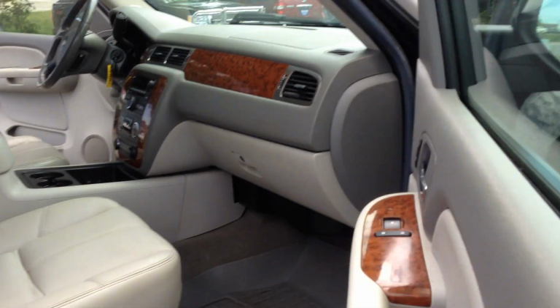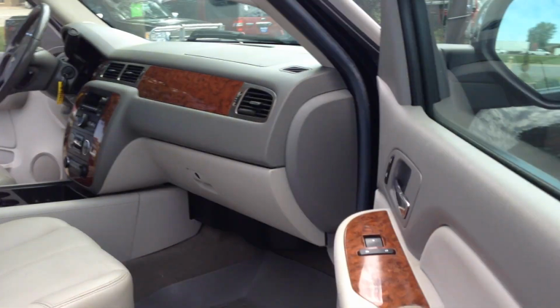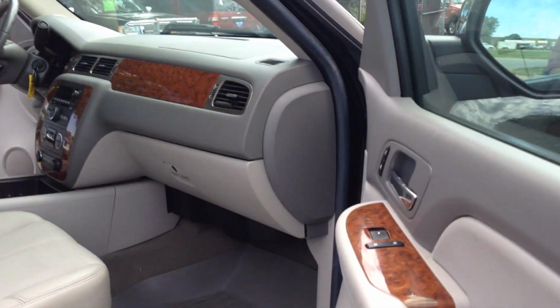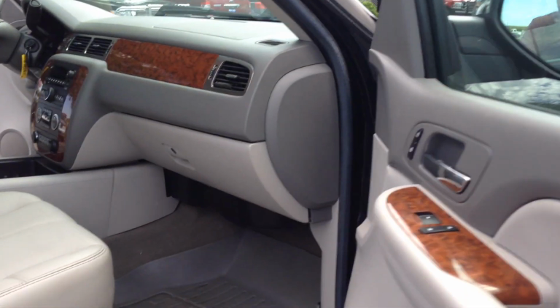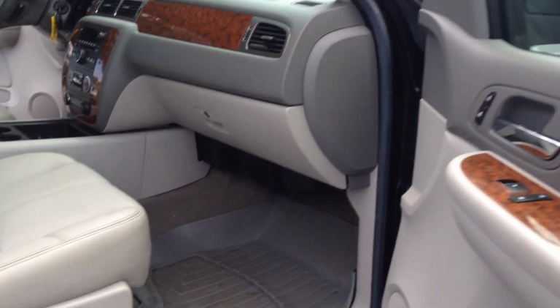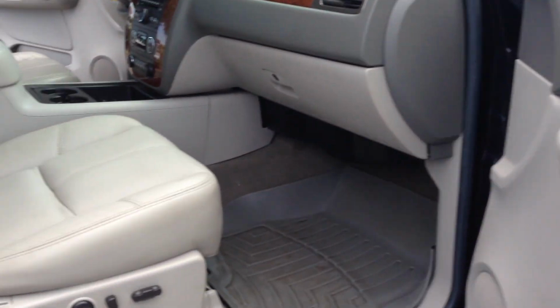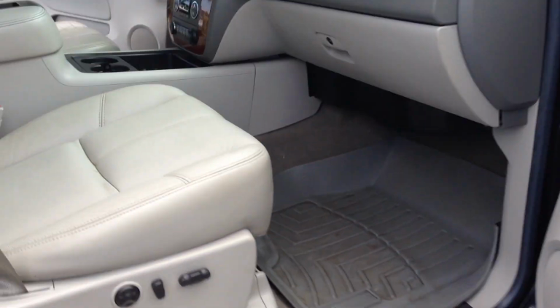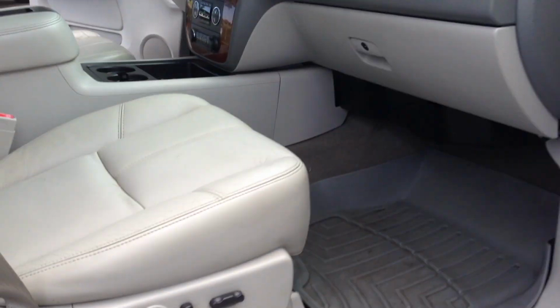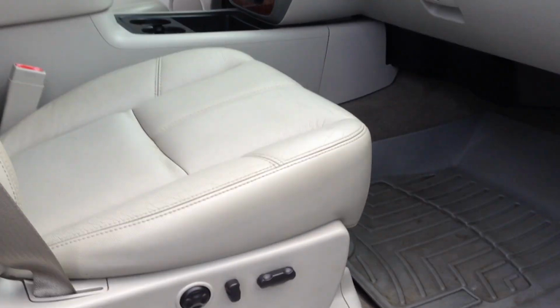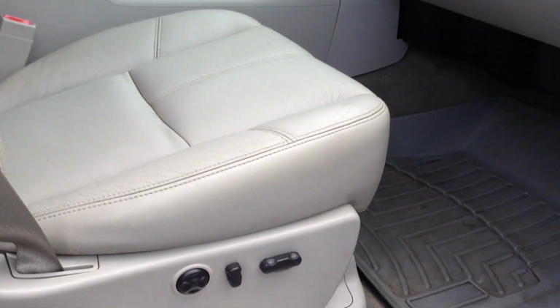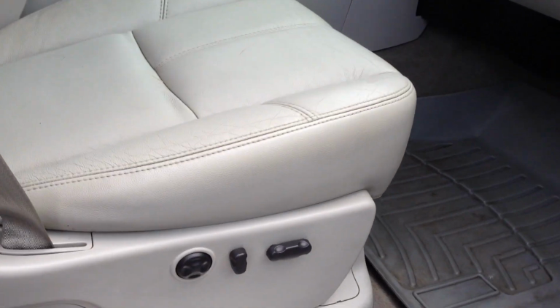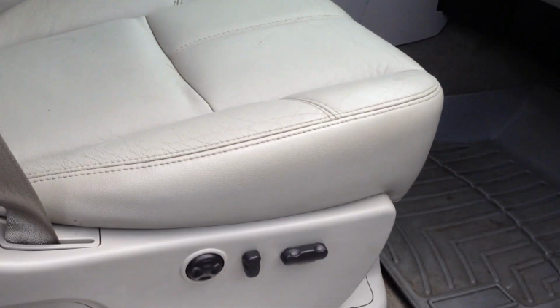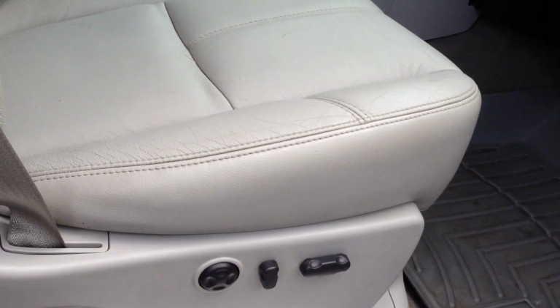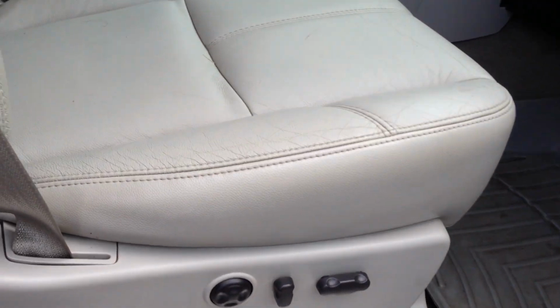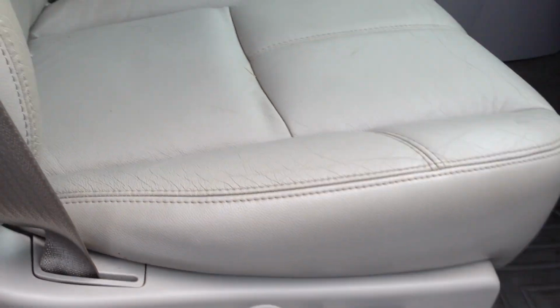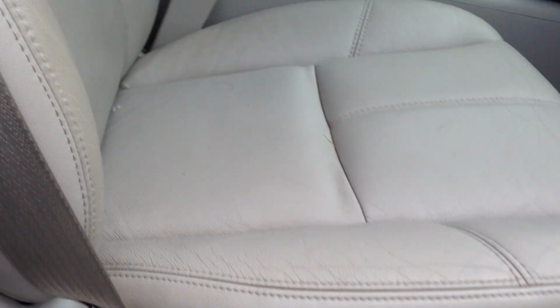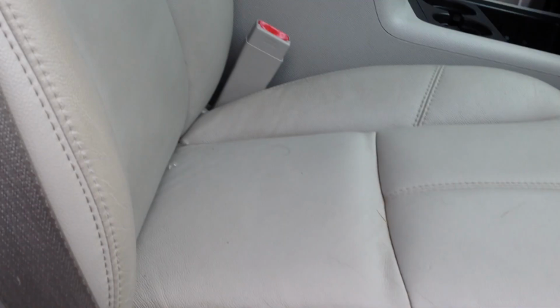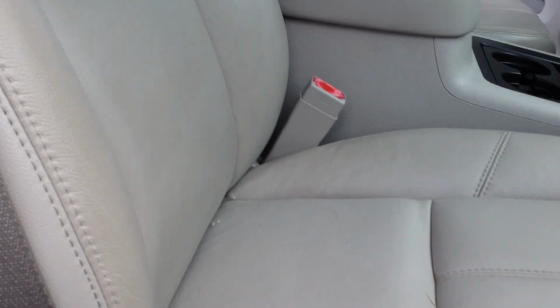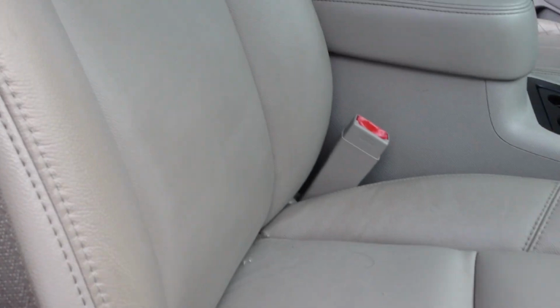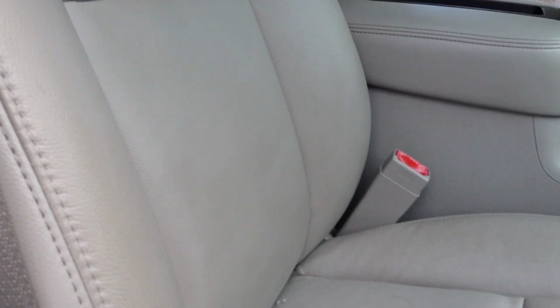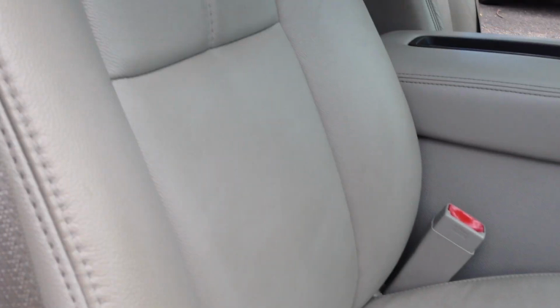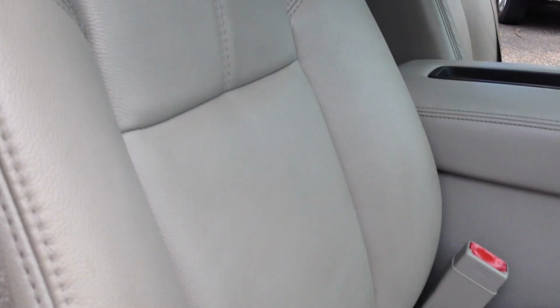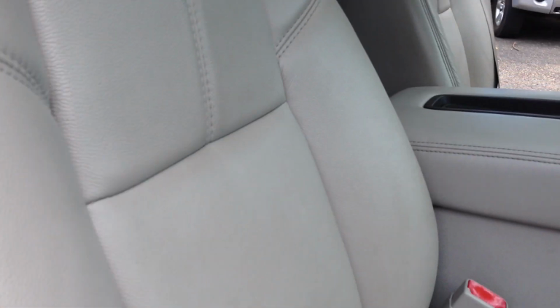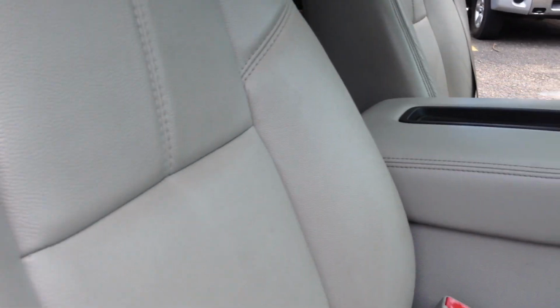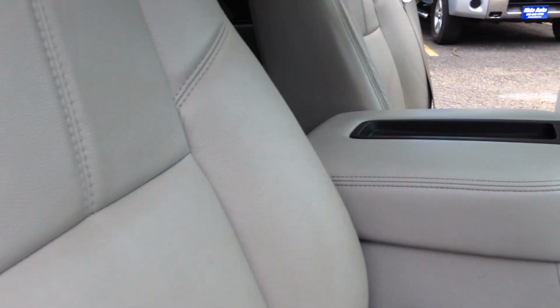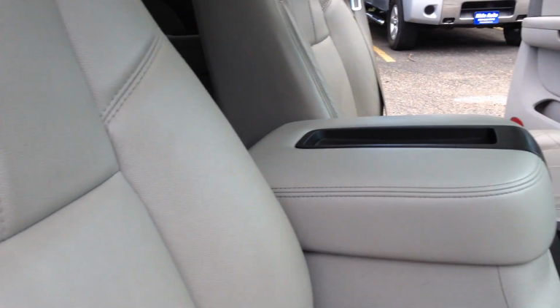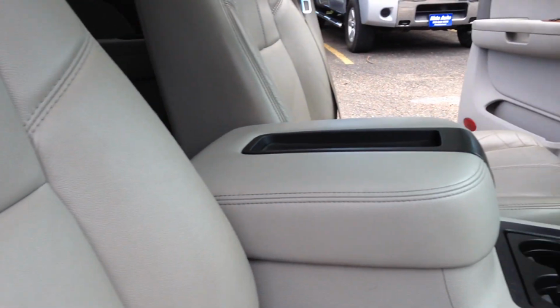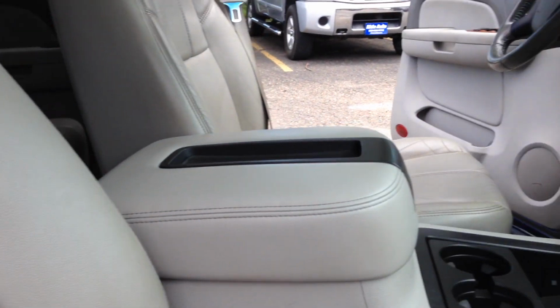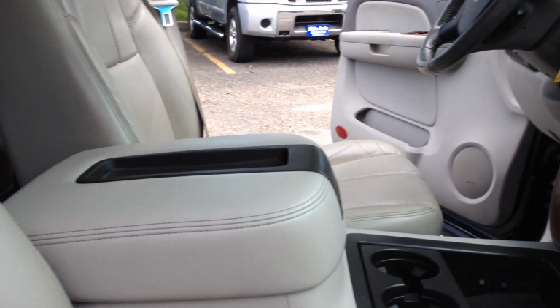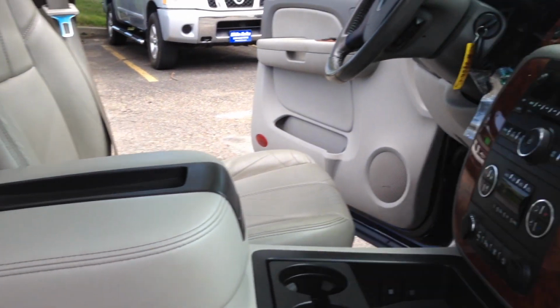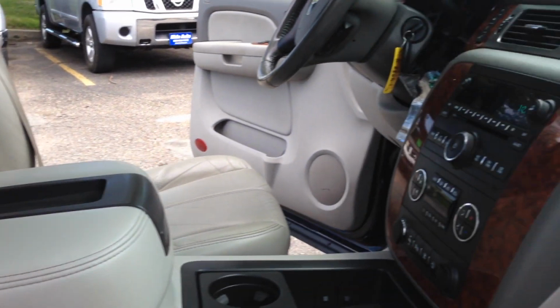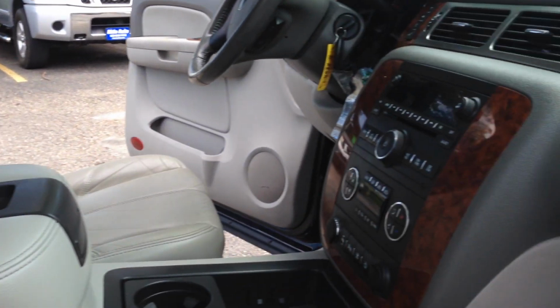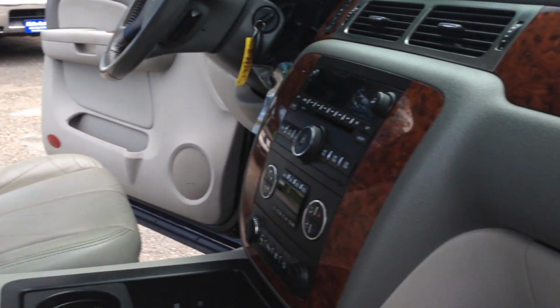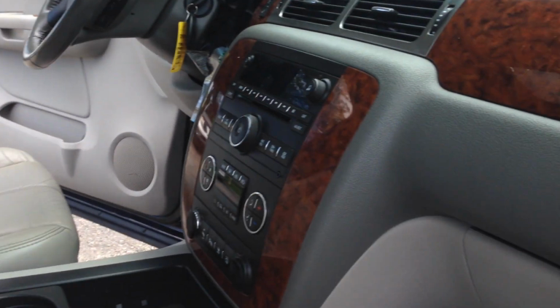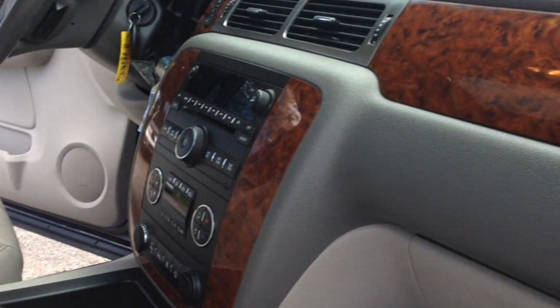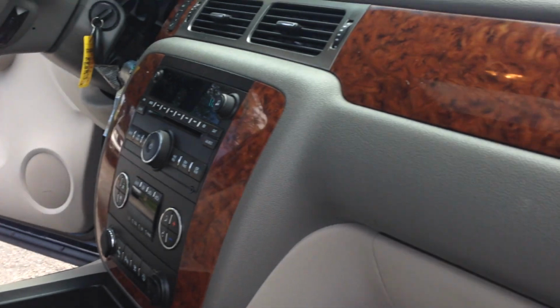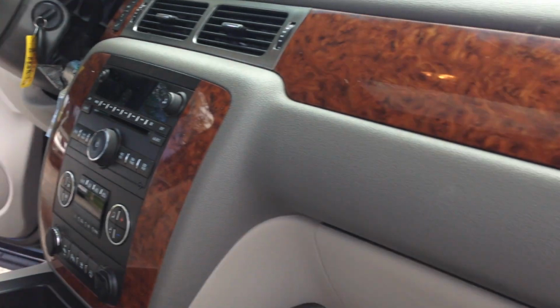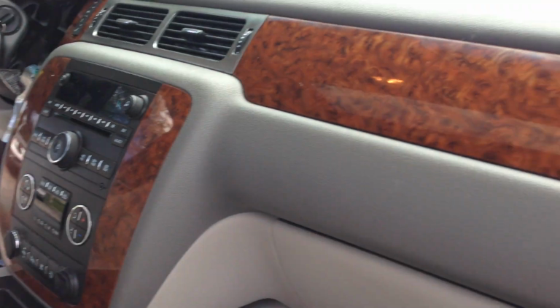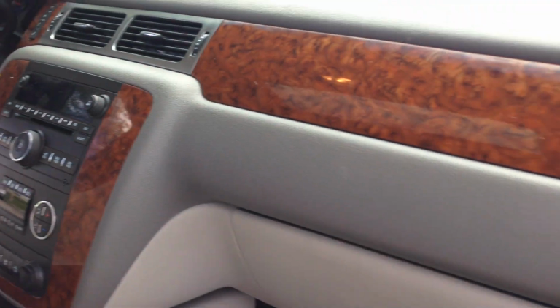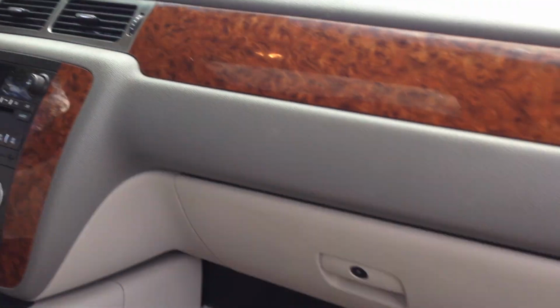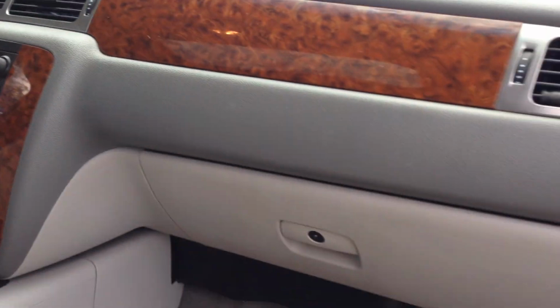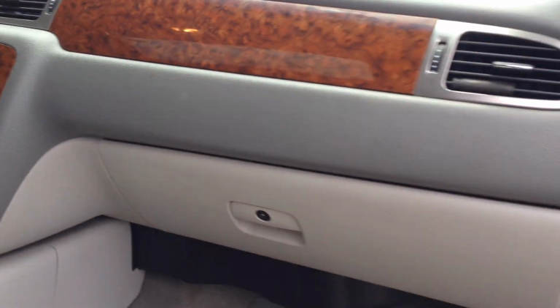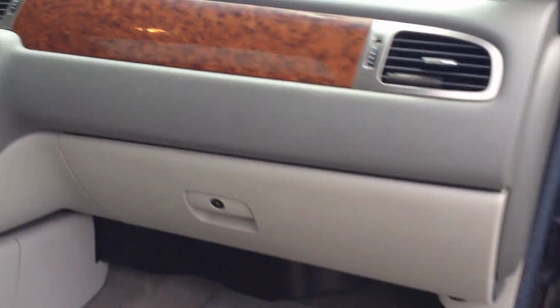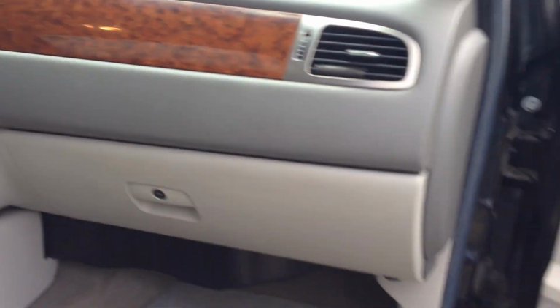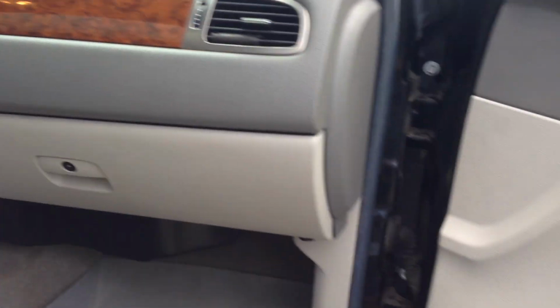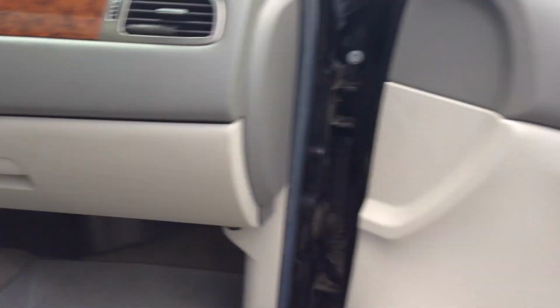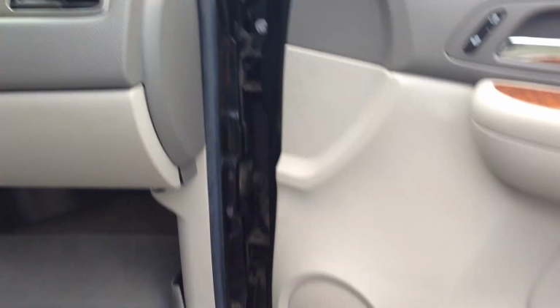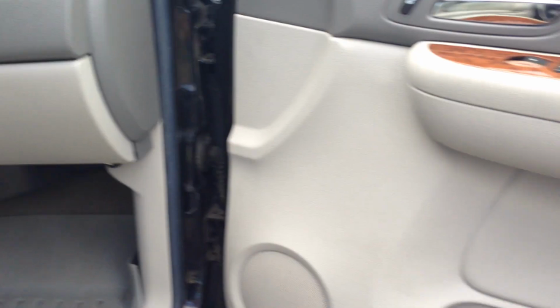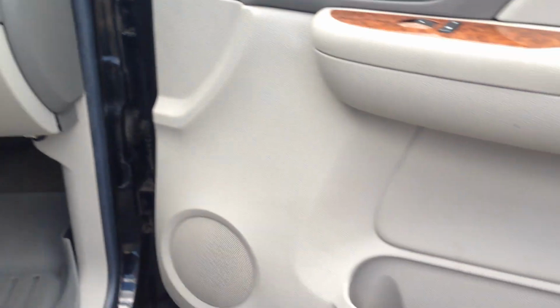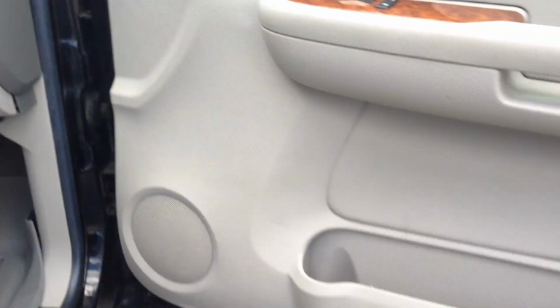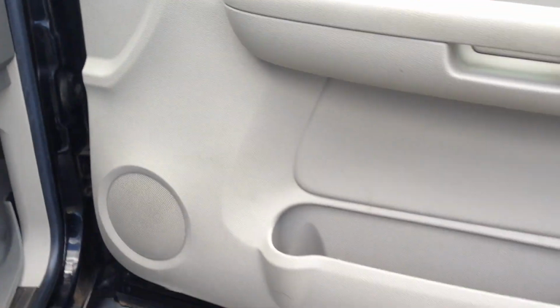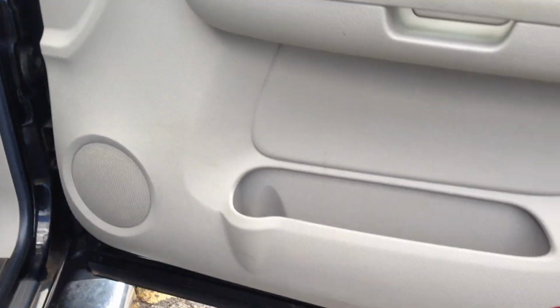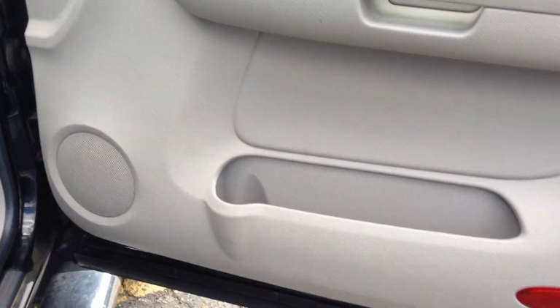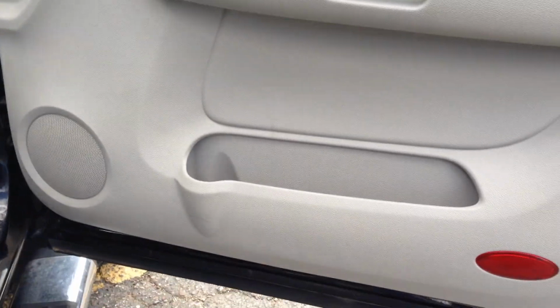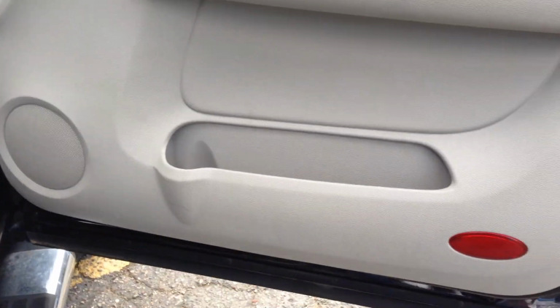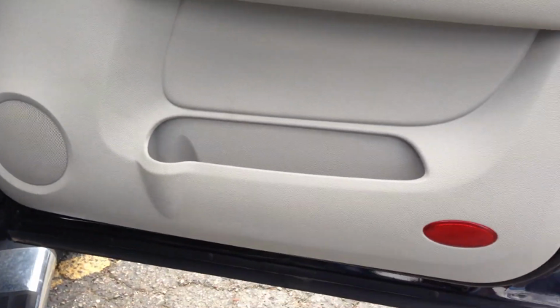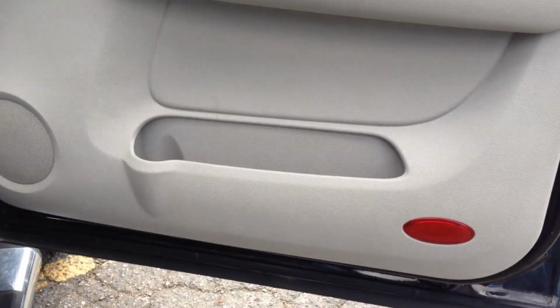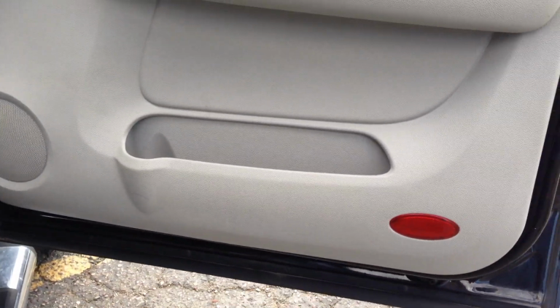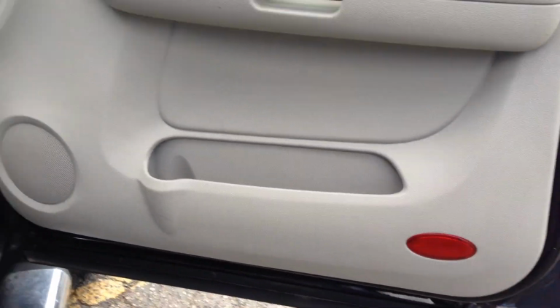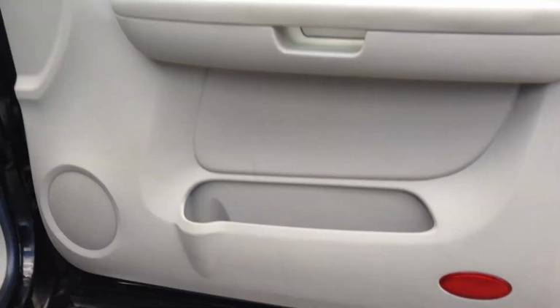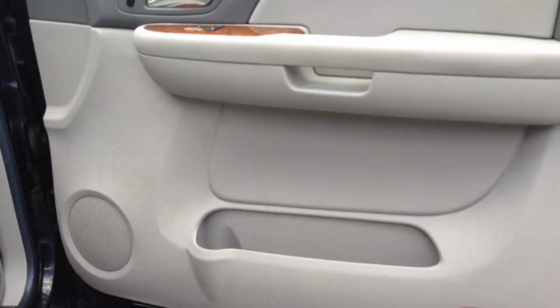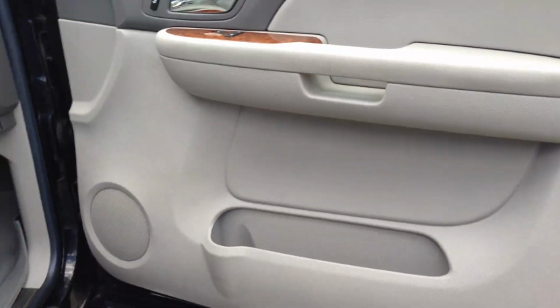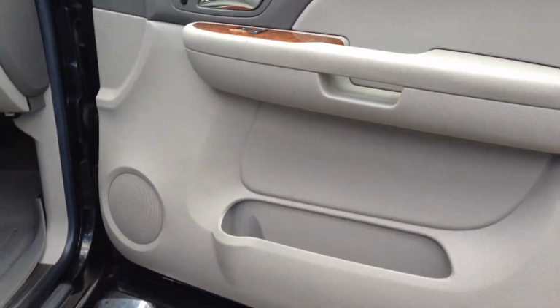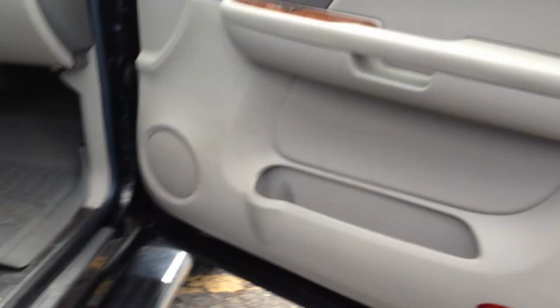Take a look at the passenger side — dual power seat, wood trim dash. Let's take you guys on a short test drive and show you how the vehicle drives.